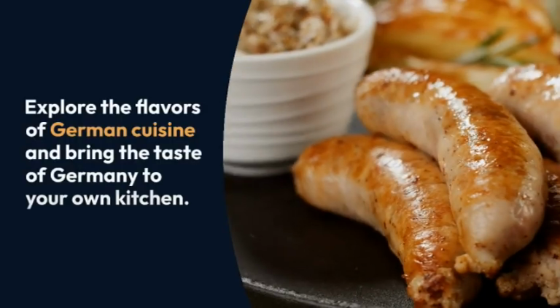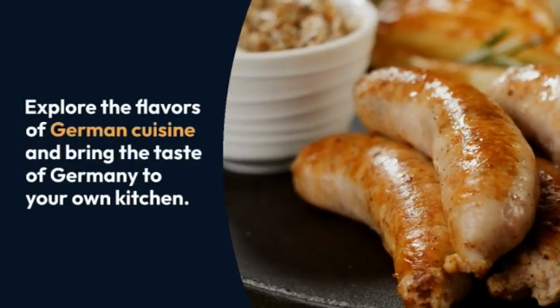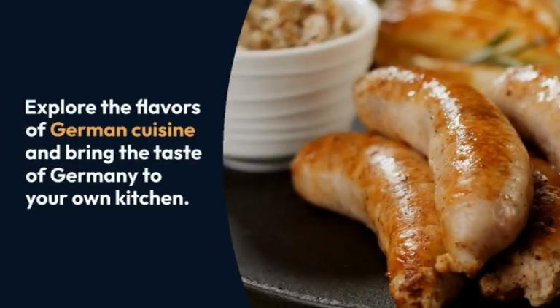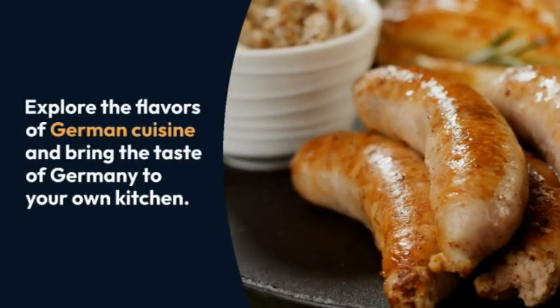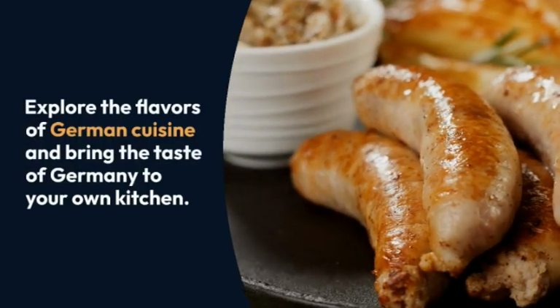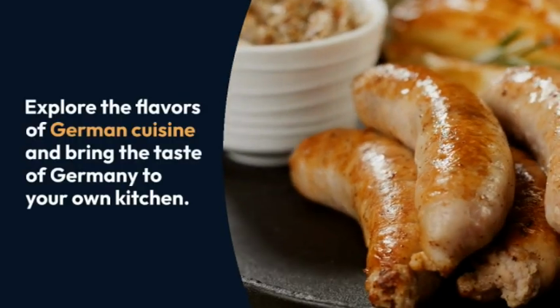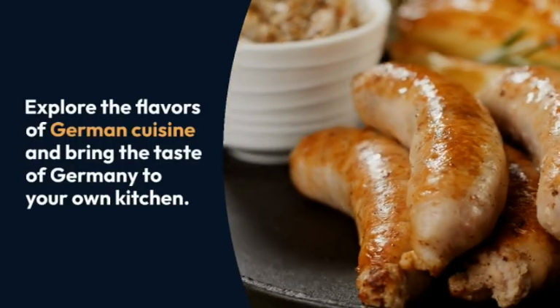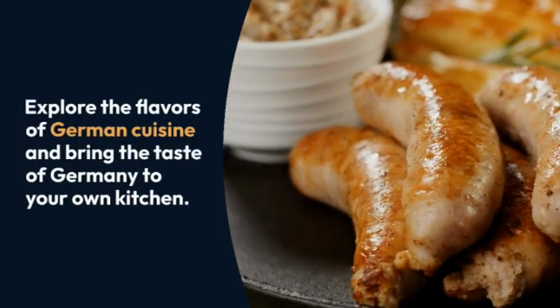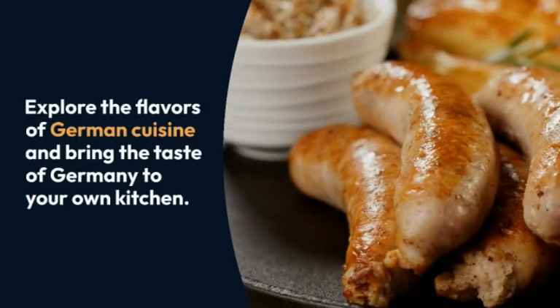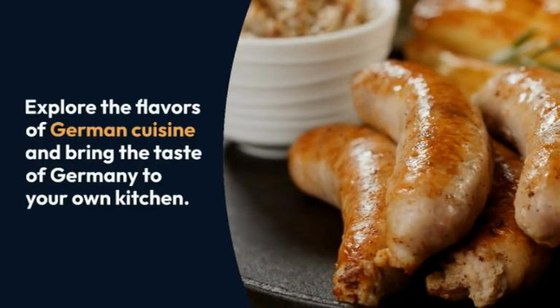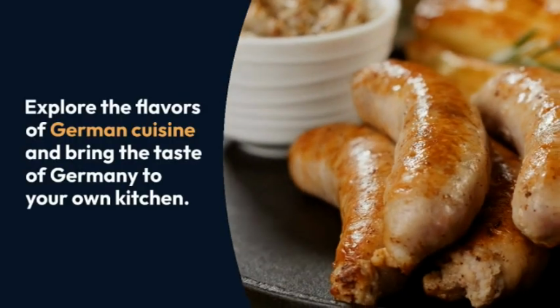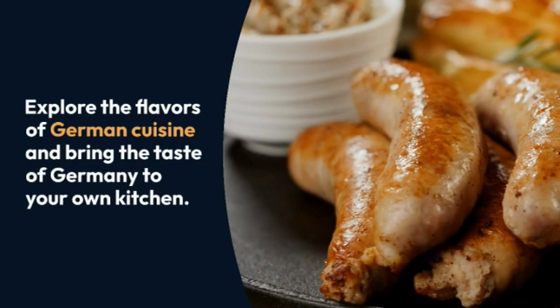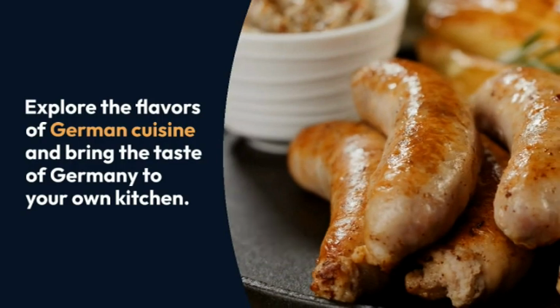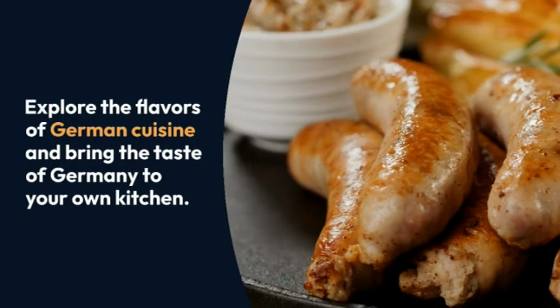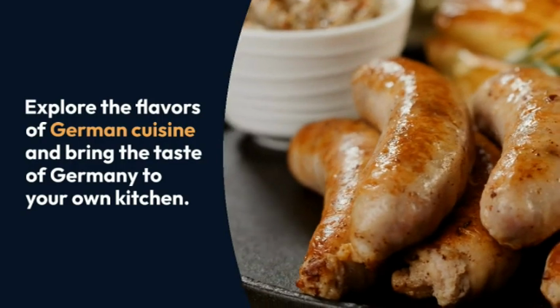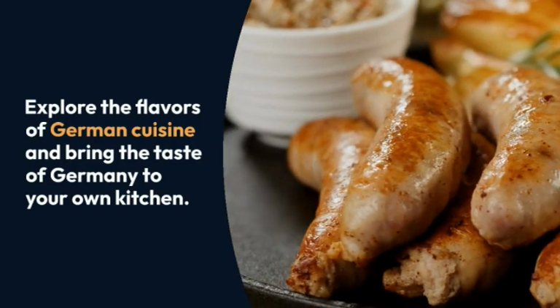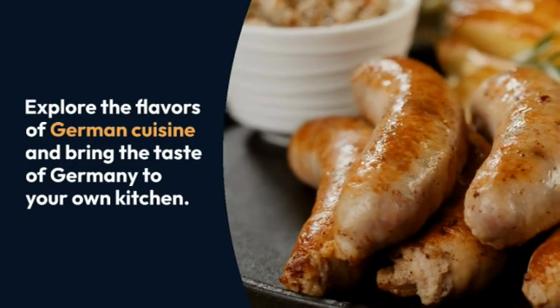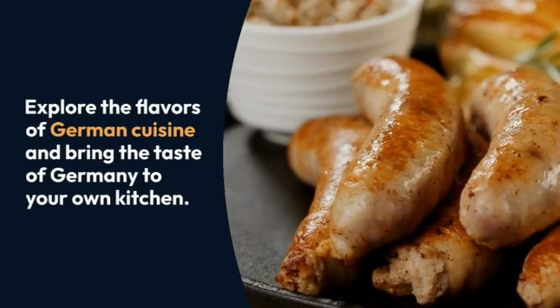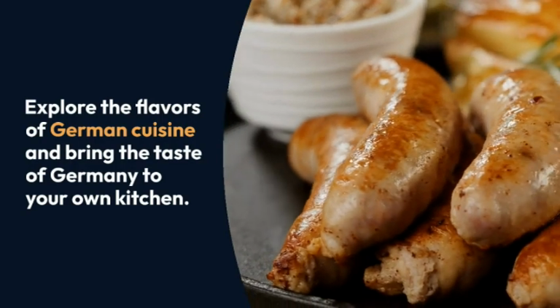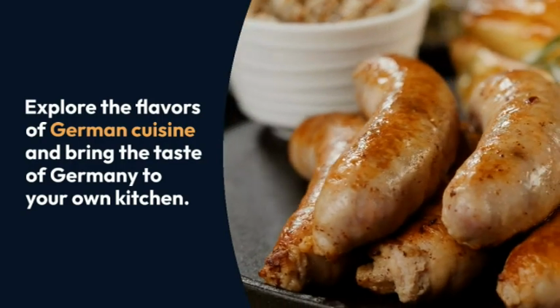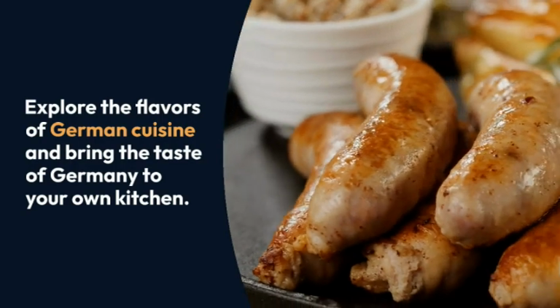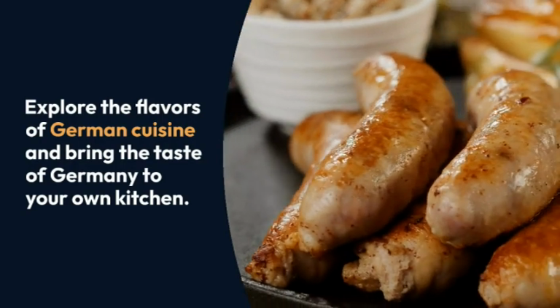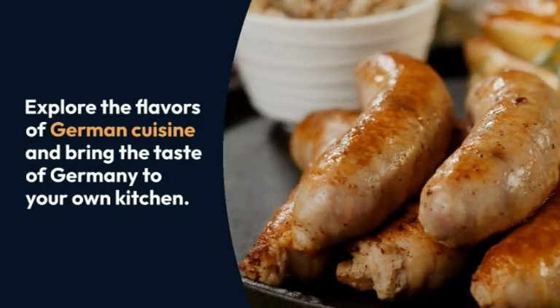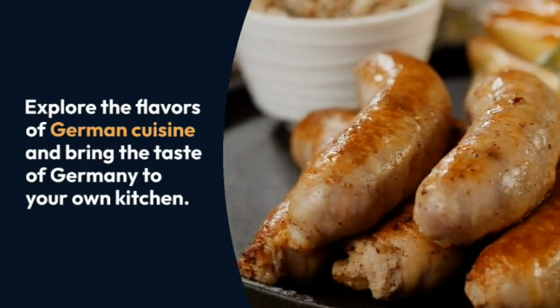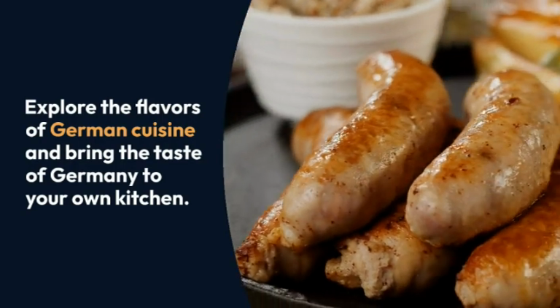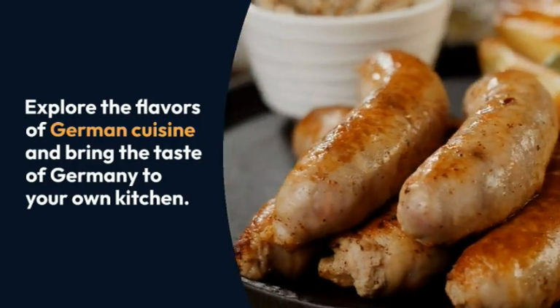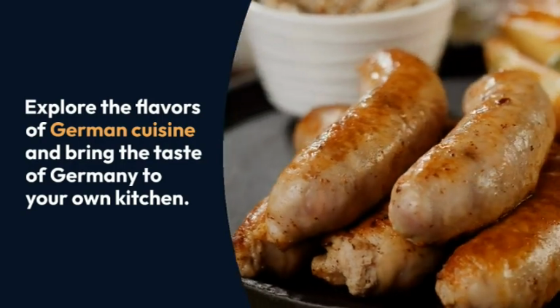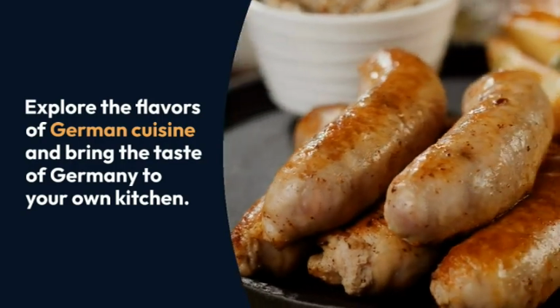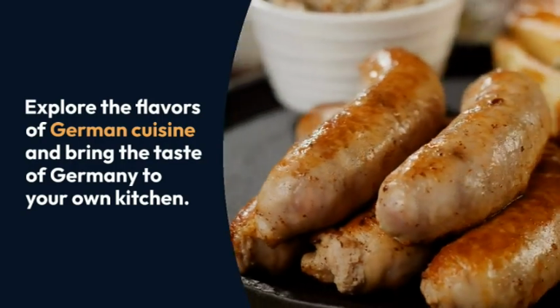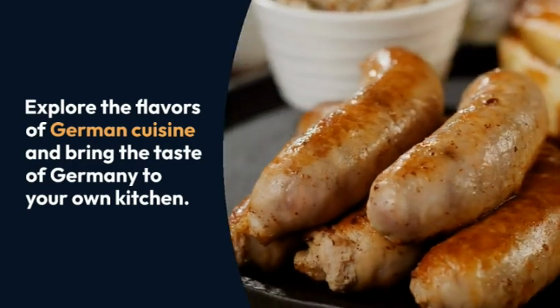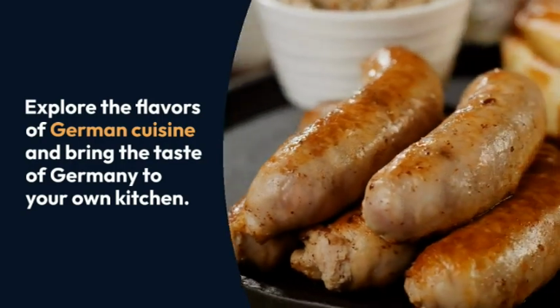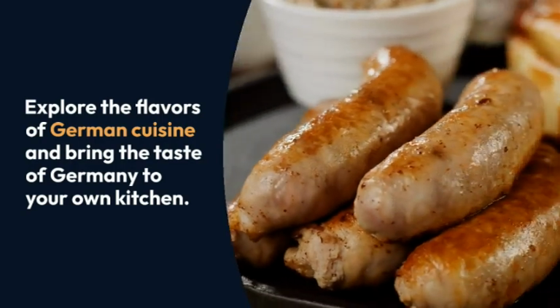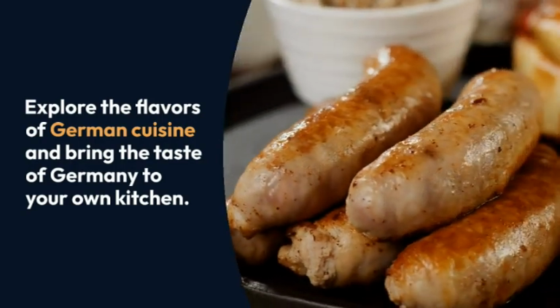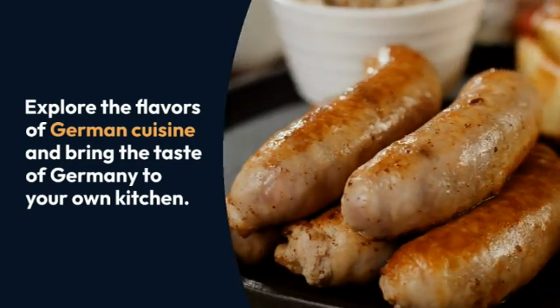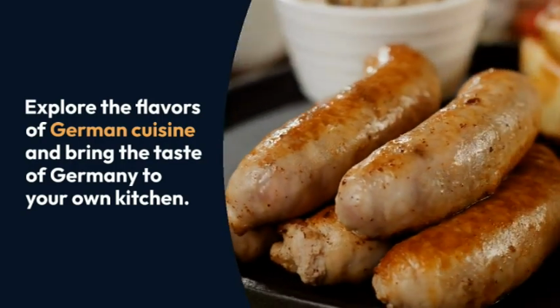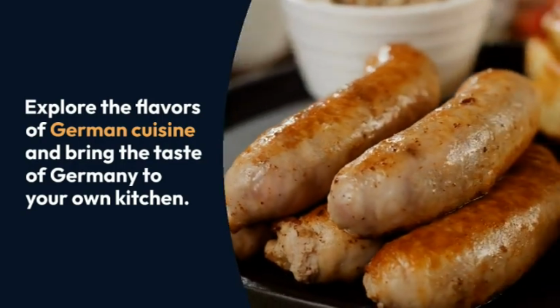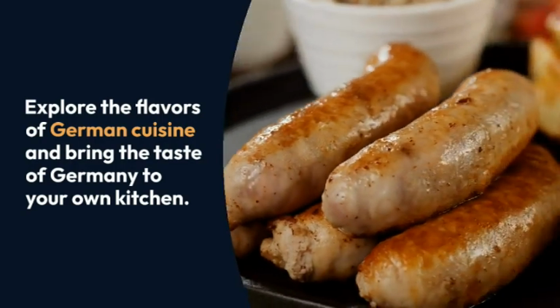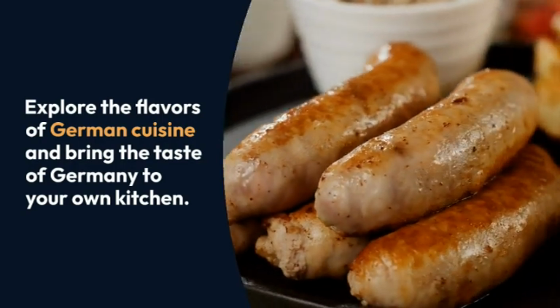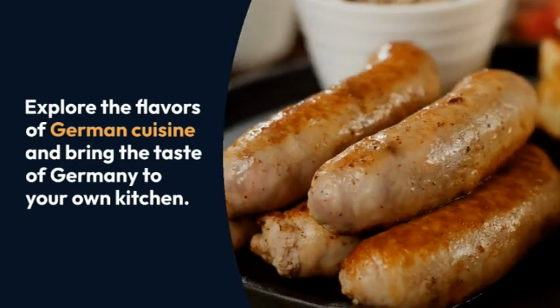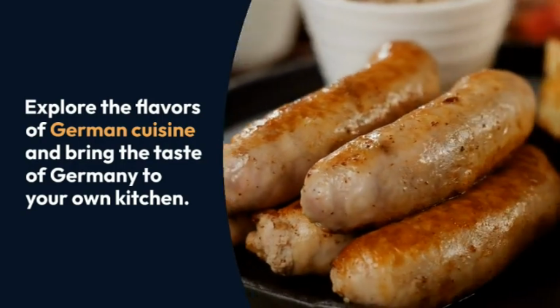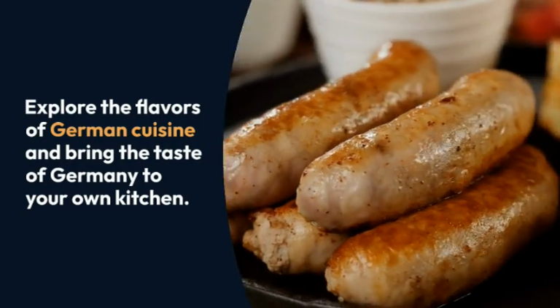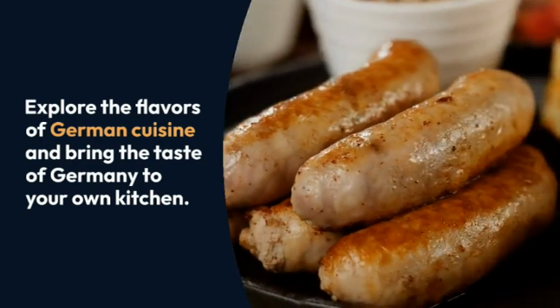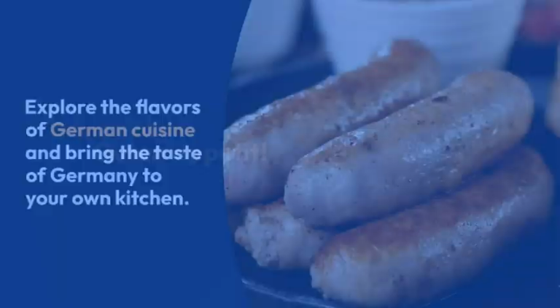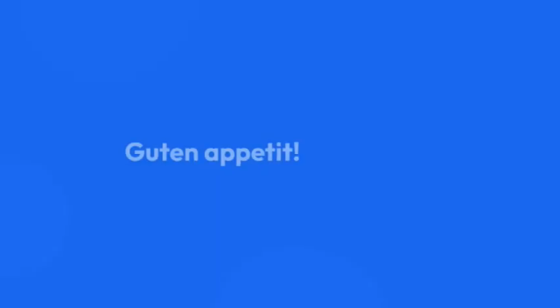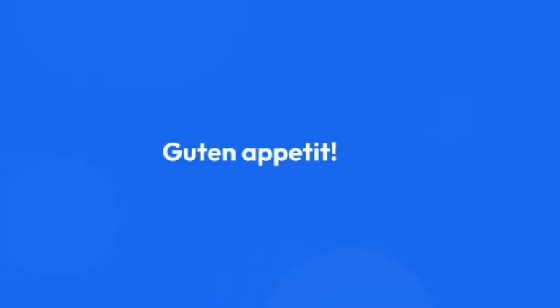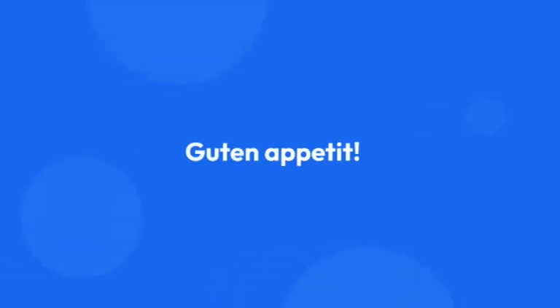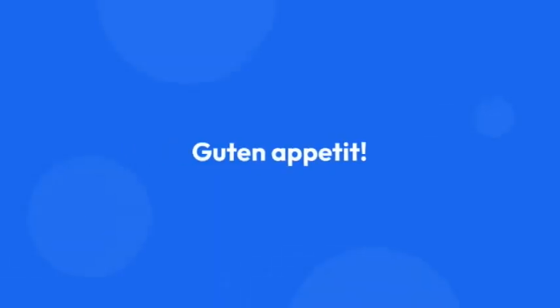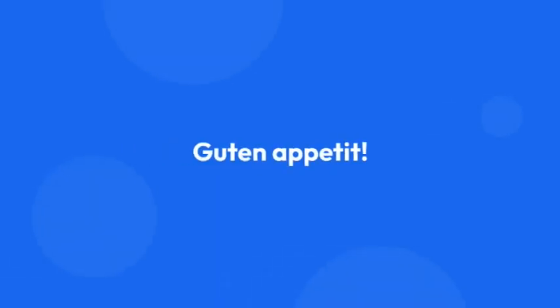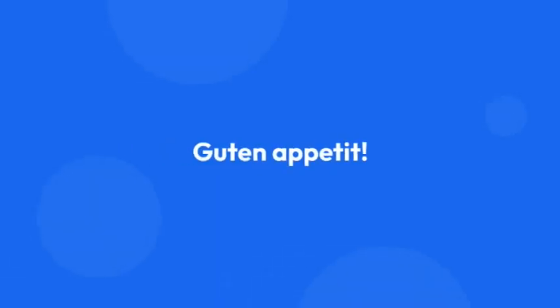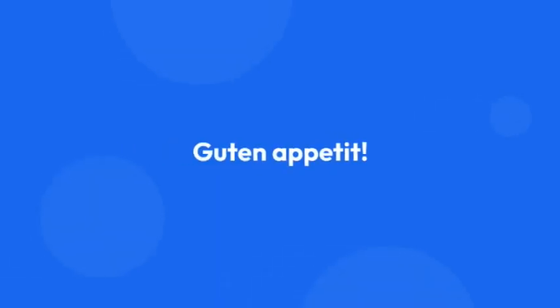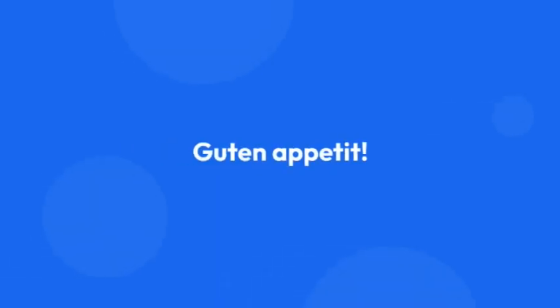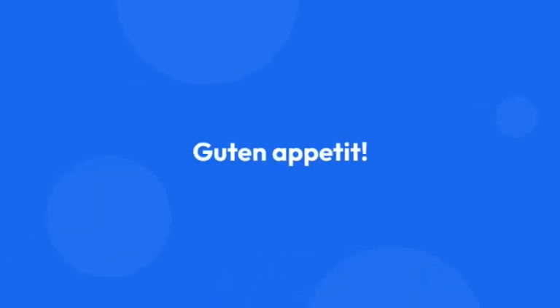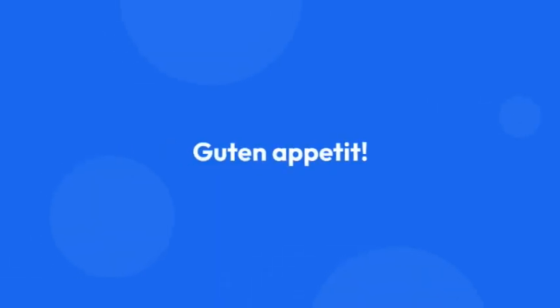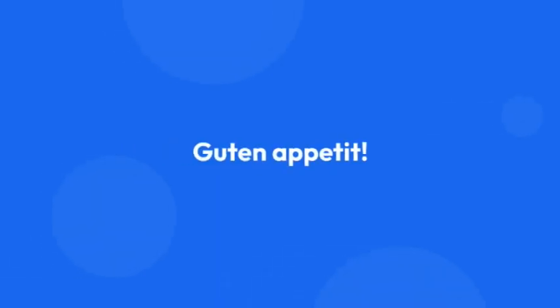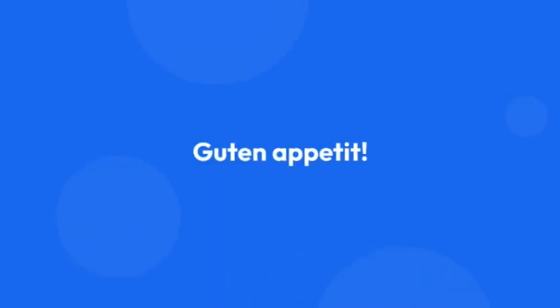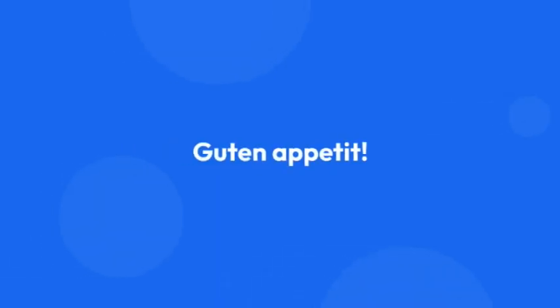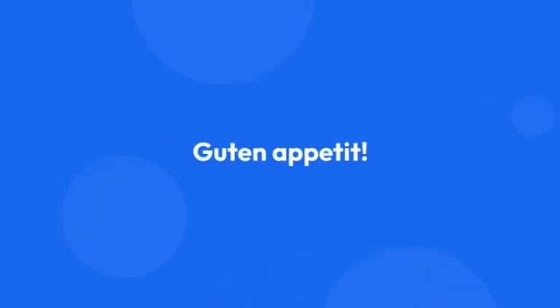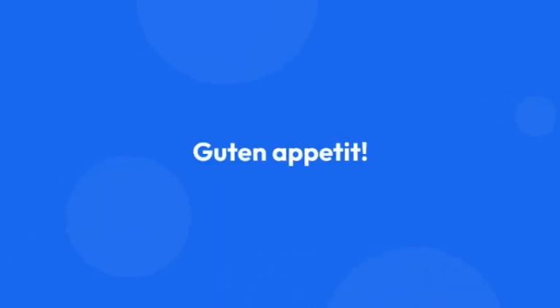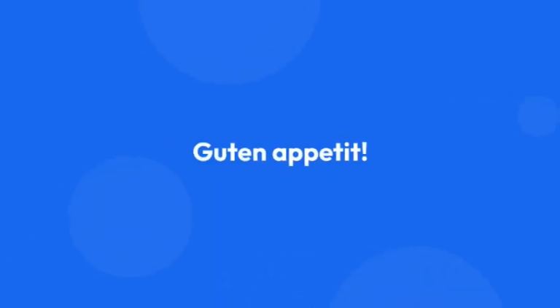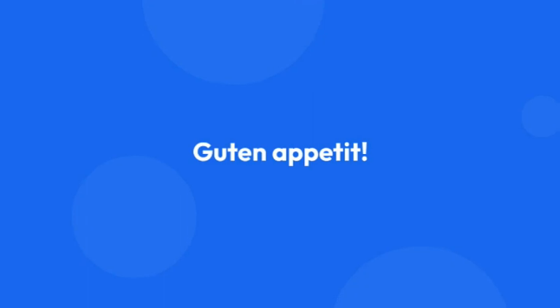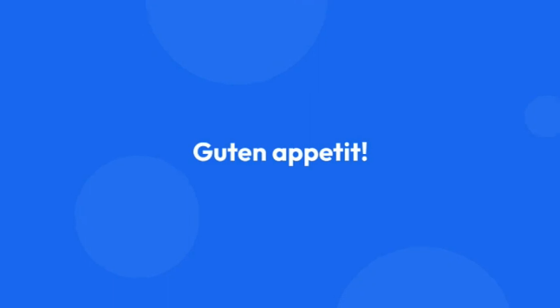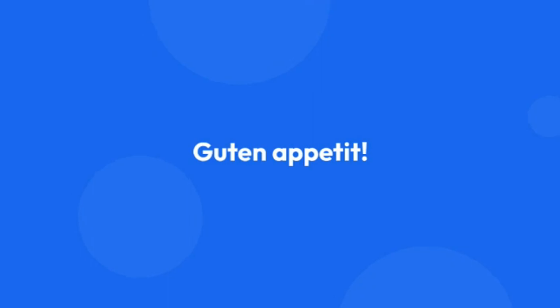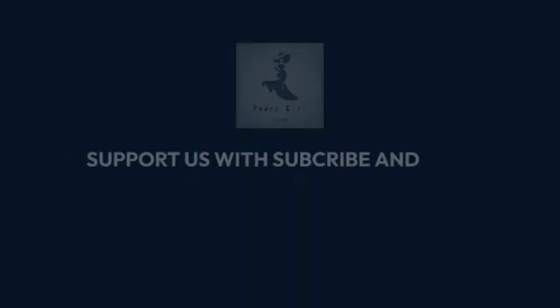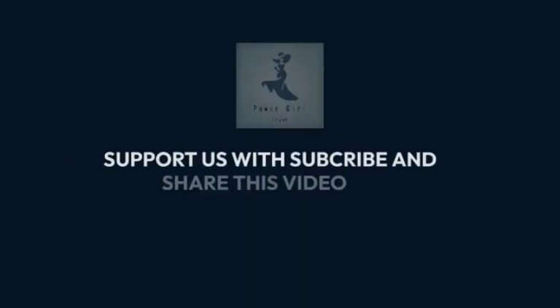Explore the flavors of German cuisine and bring the taste of Germany to your own kitchen. Guten Appetit!